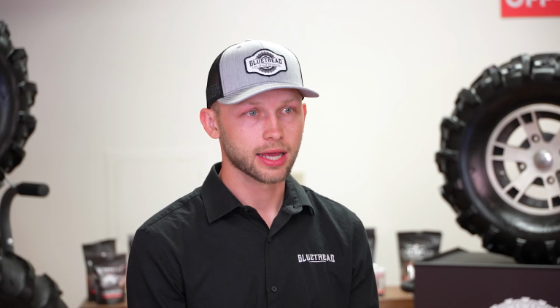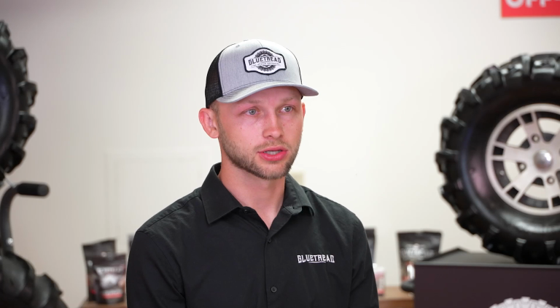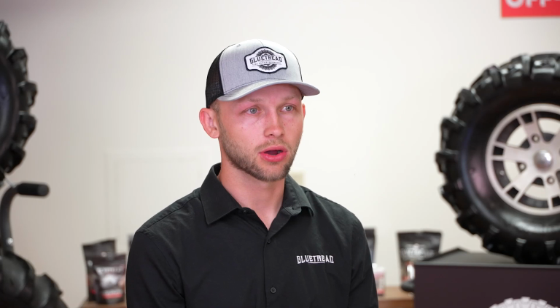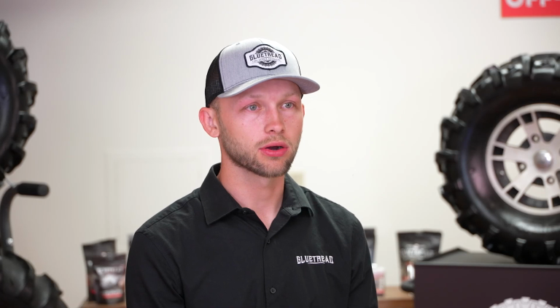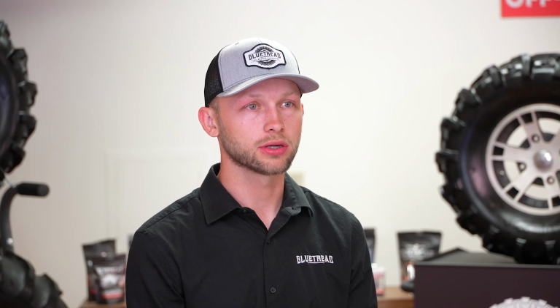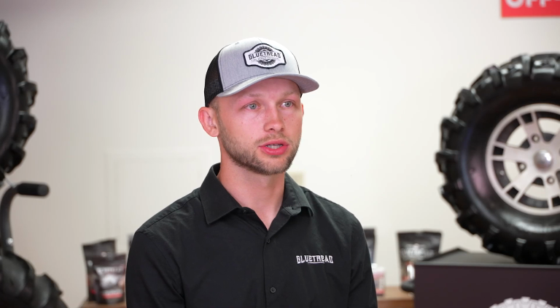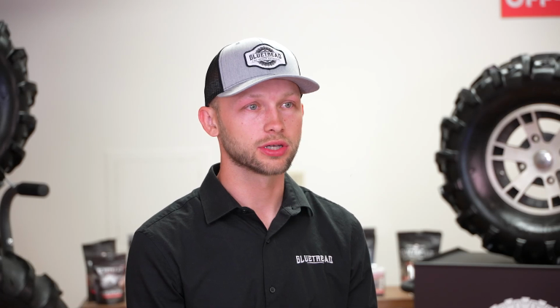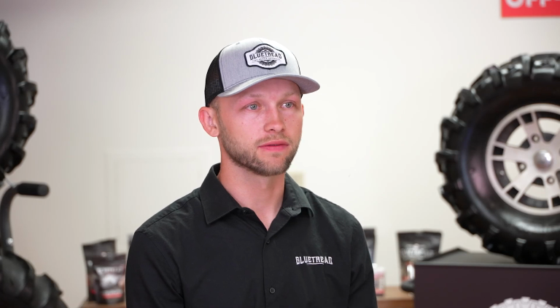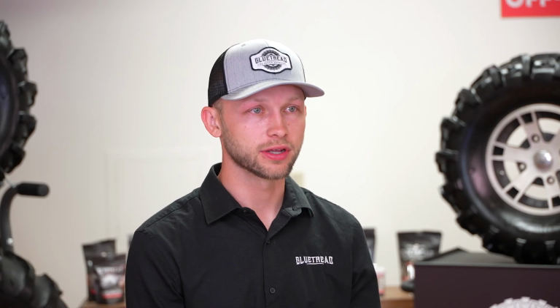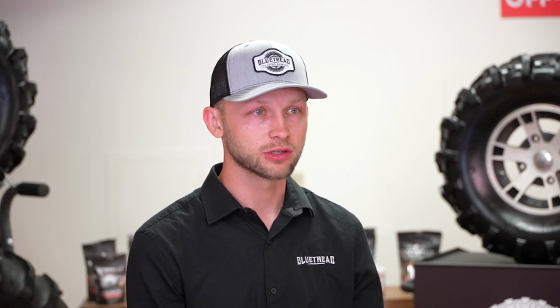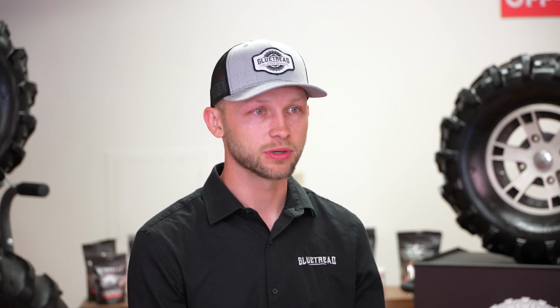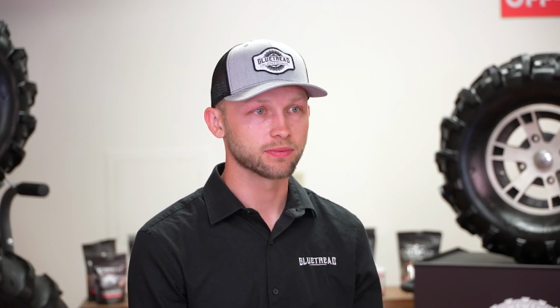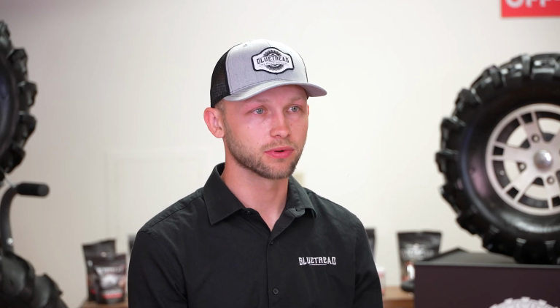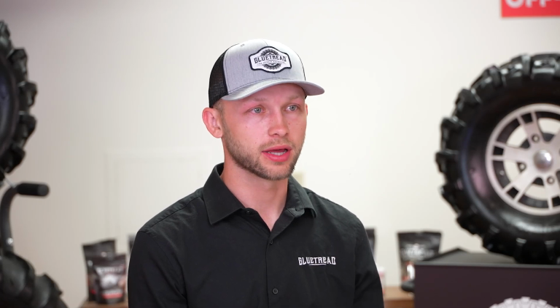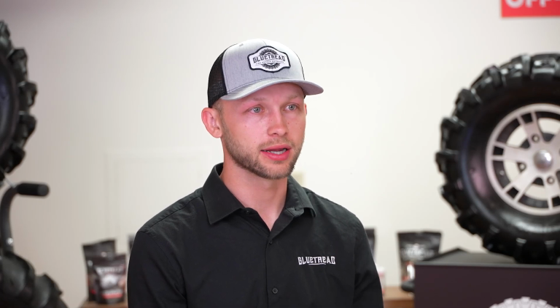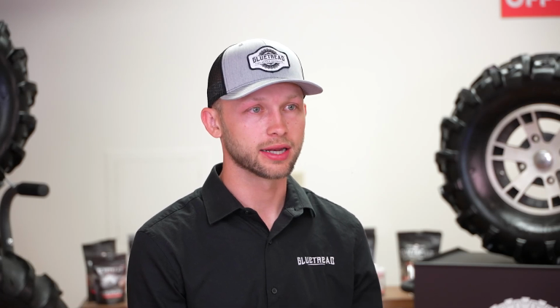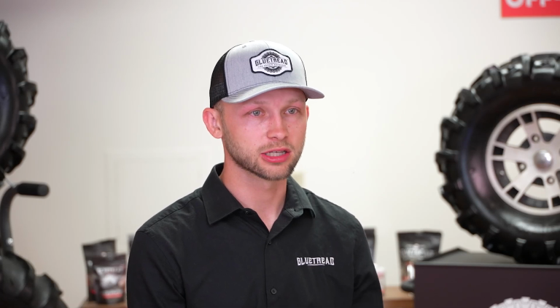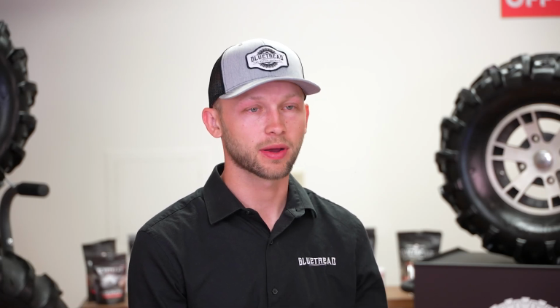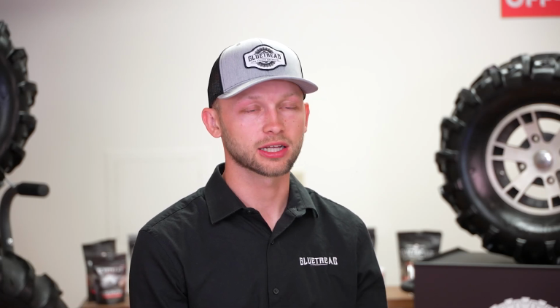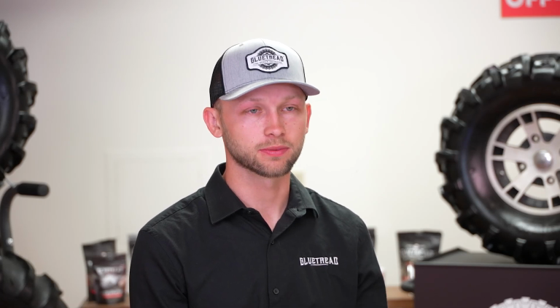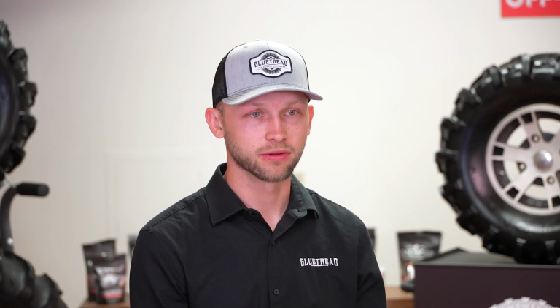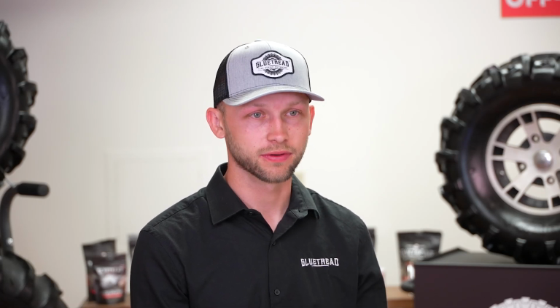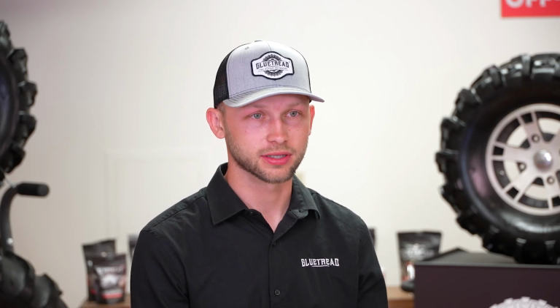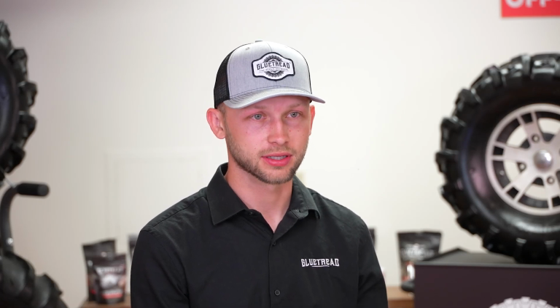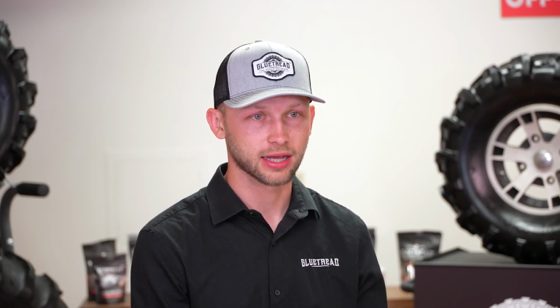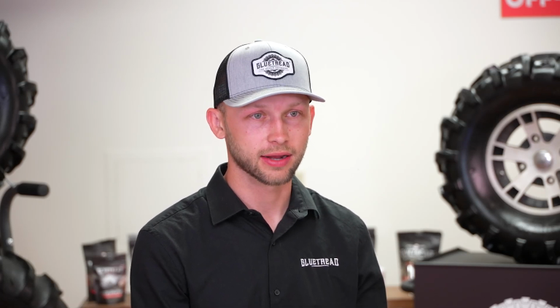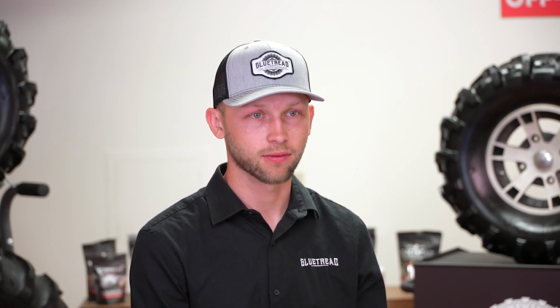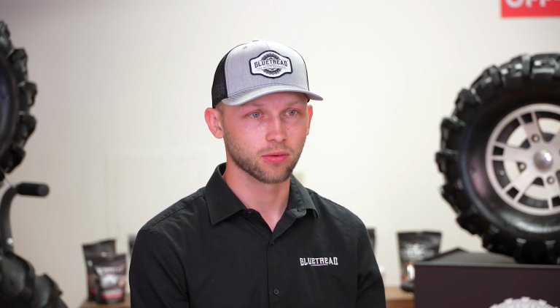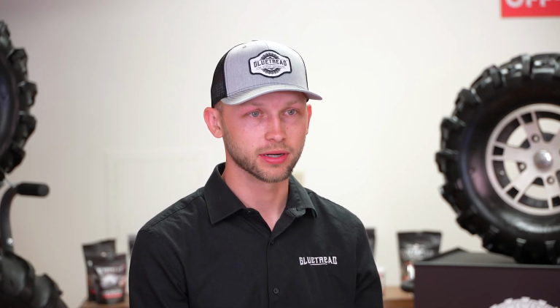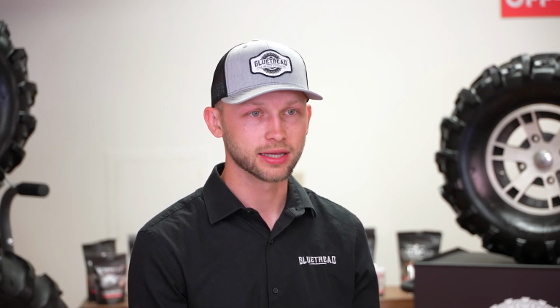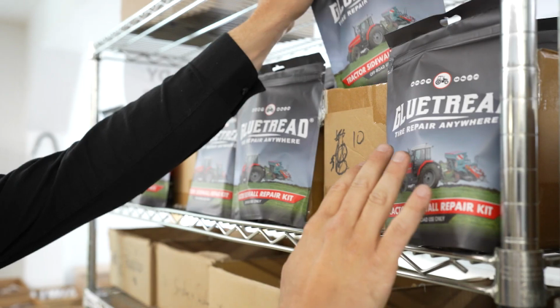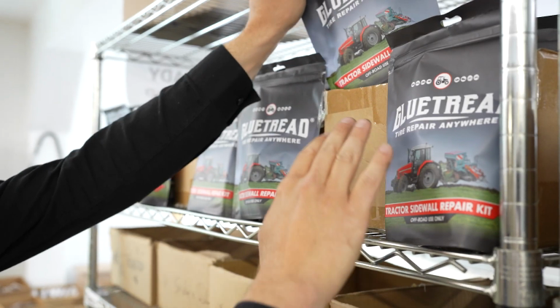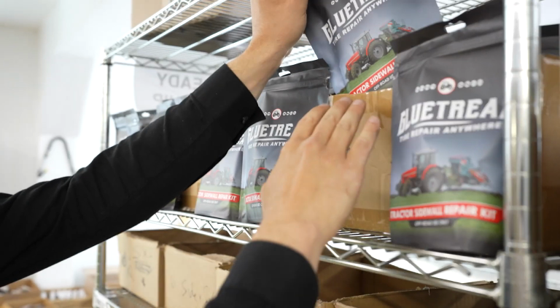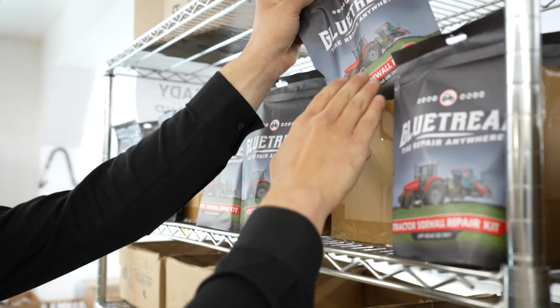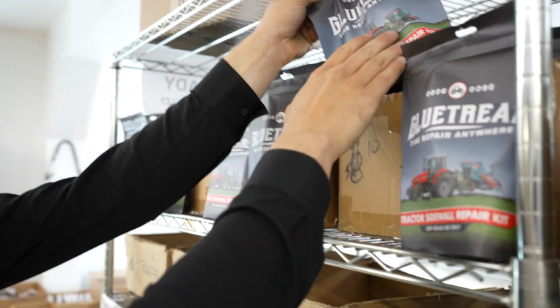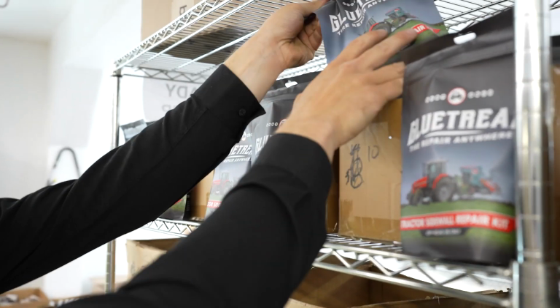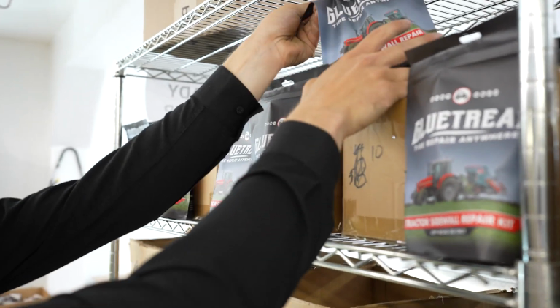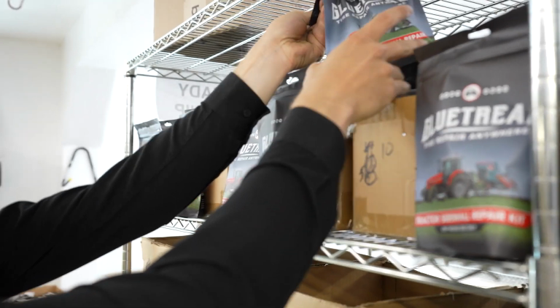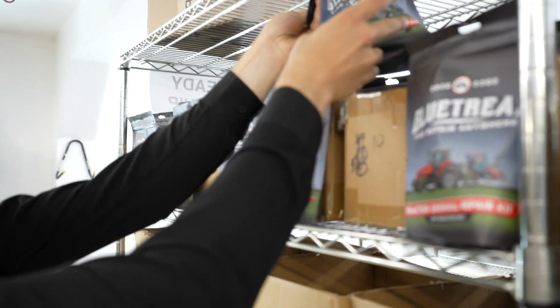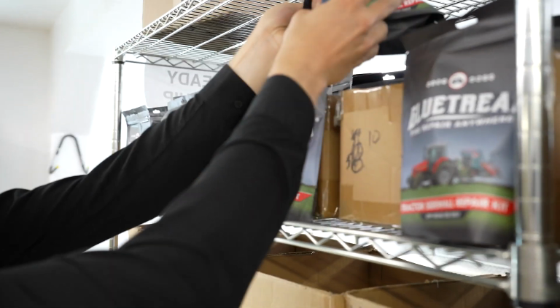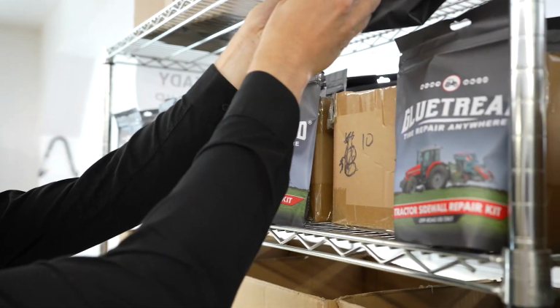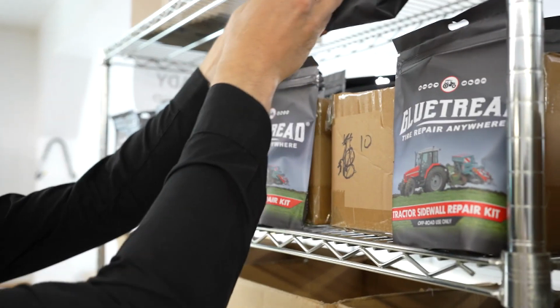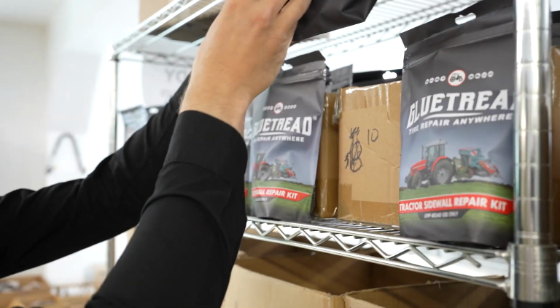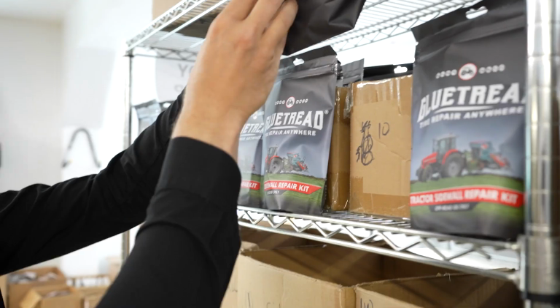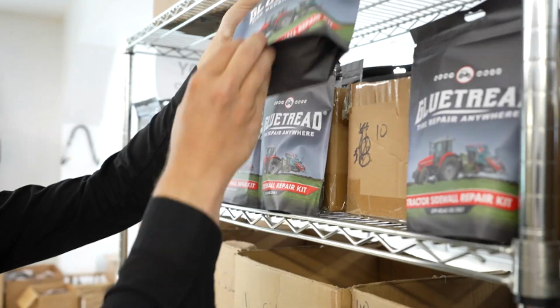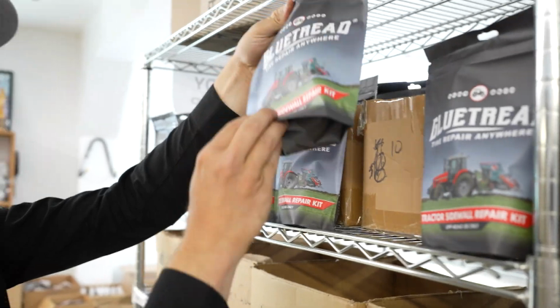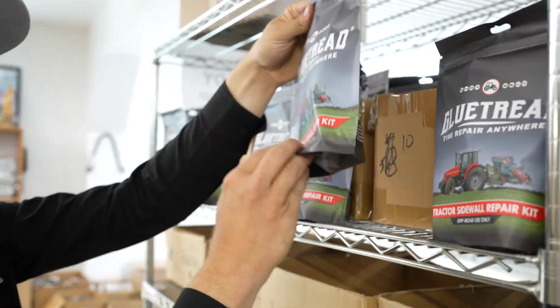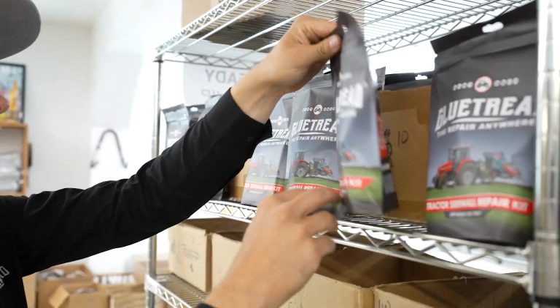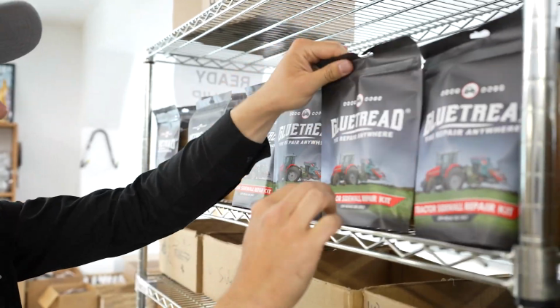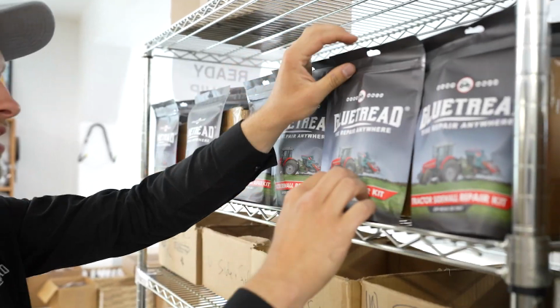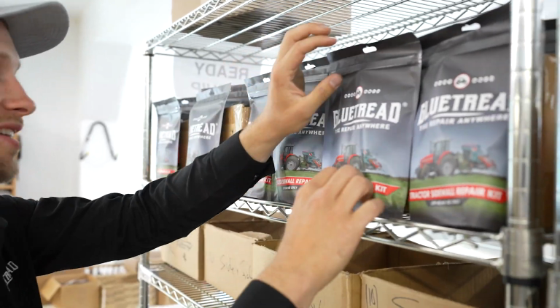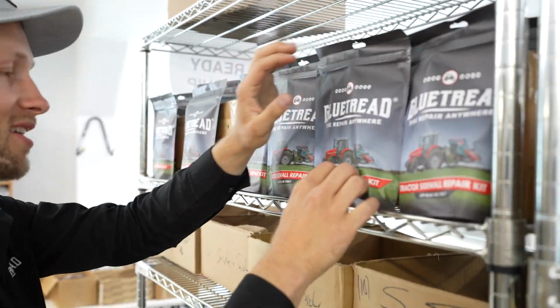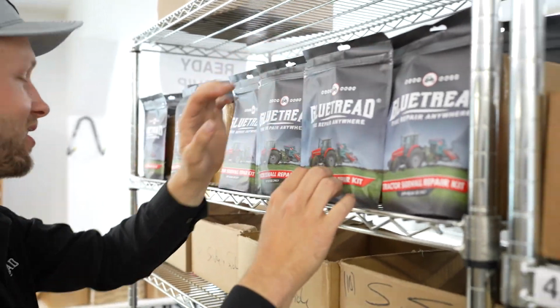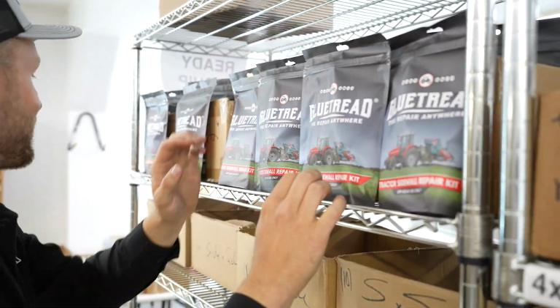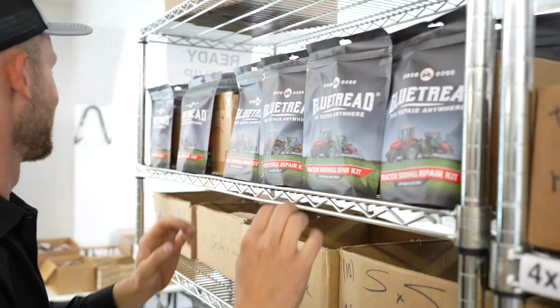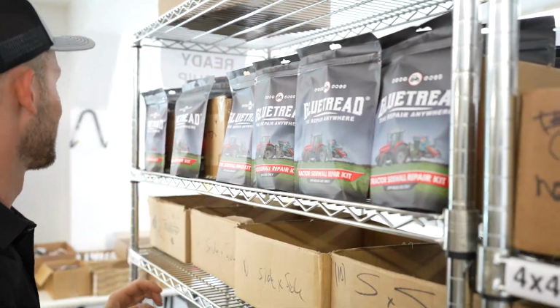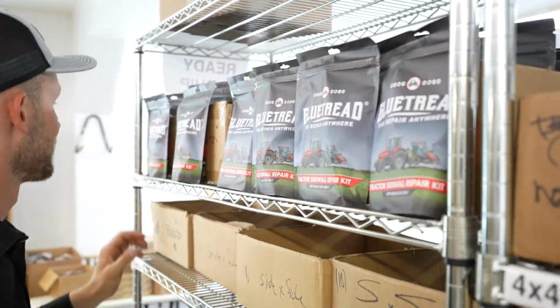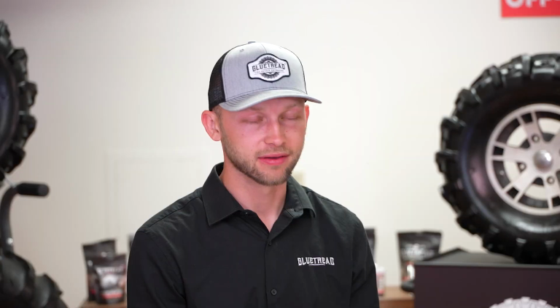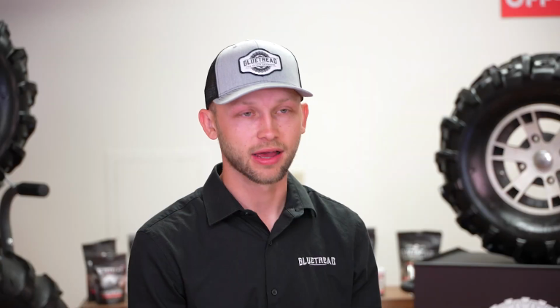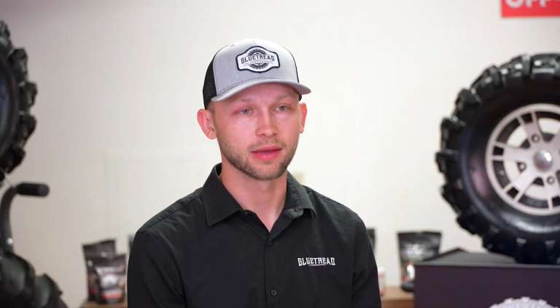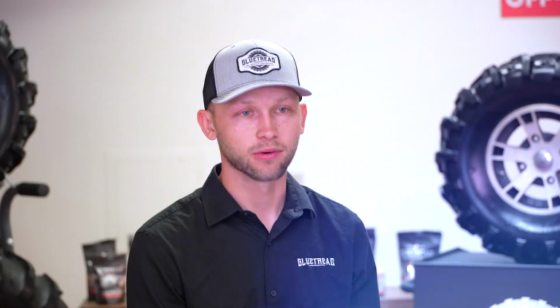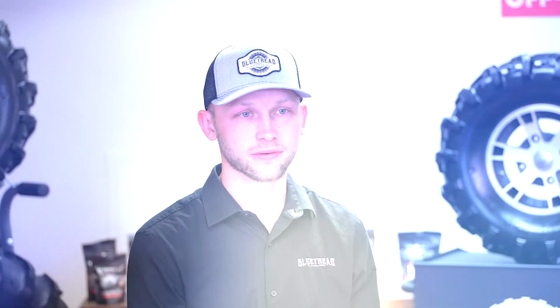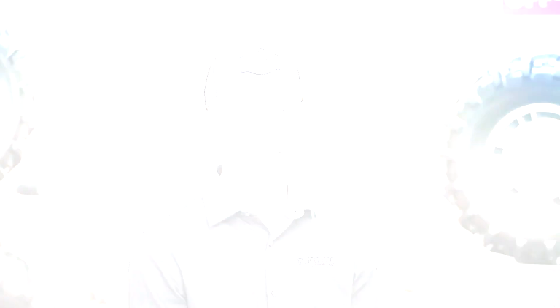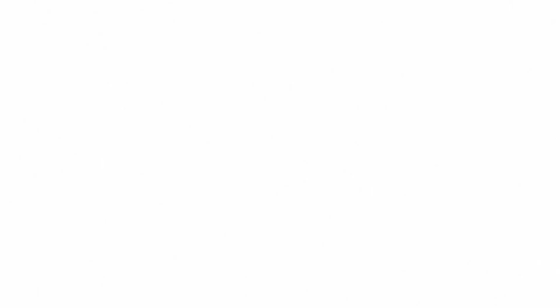It's hard to convince people that it is possible to fix a sidewall, but getting that stamp of approval from SEMA is just invaluable for us.